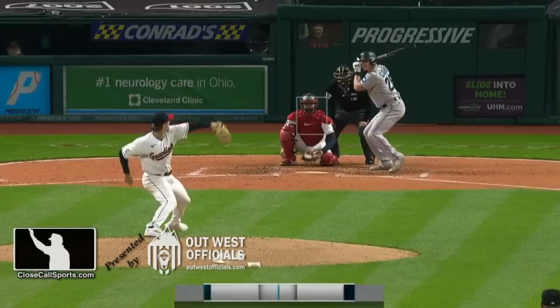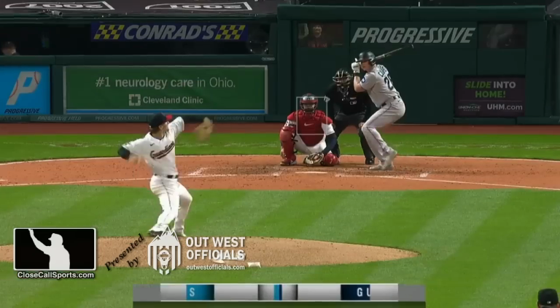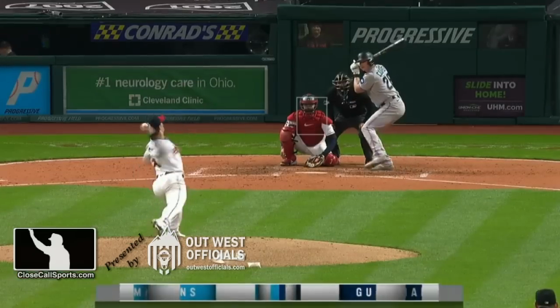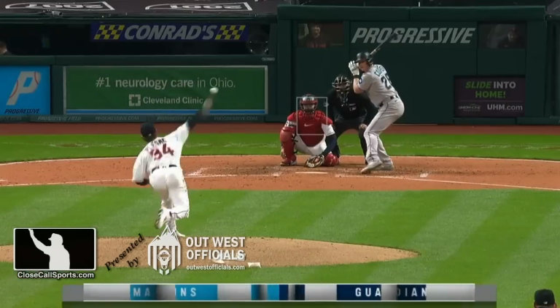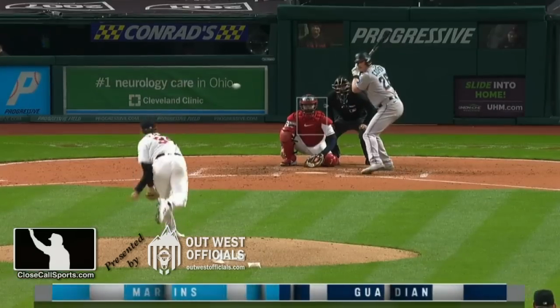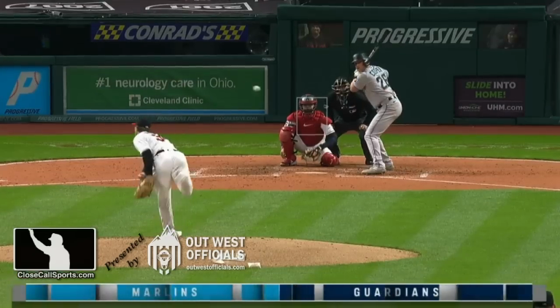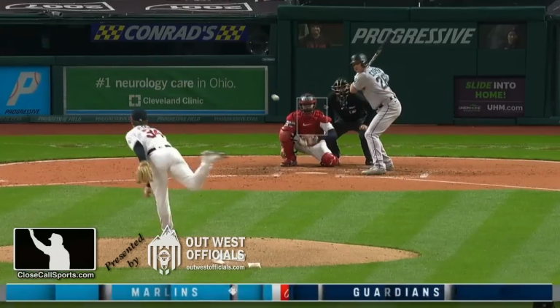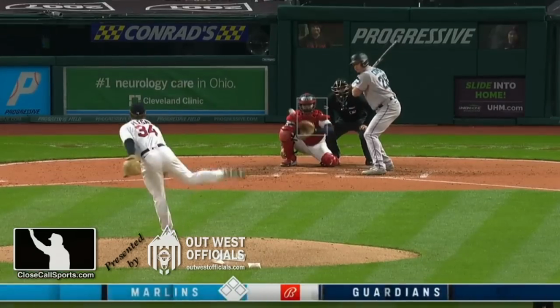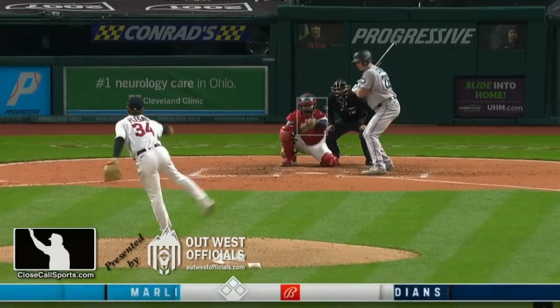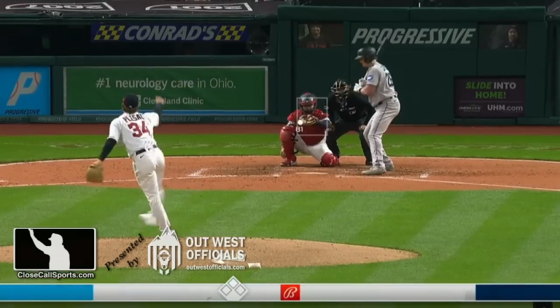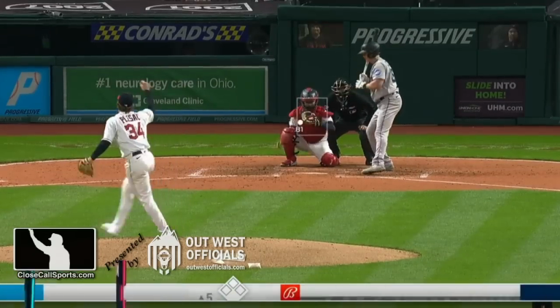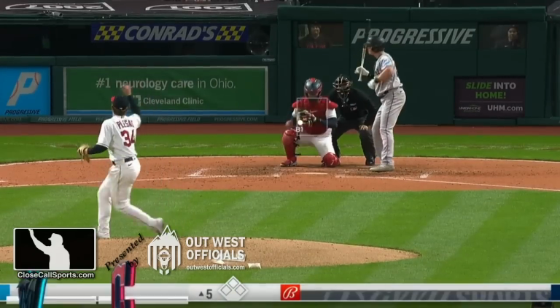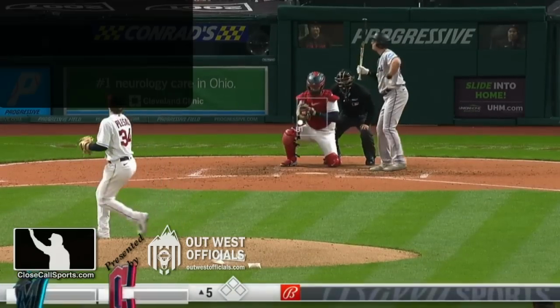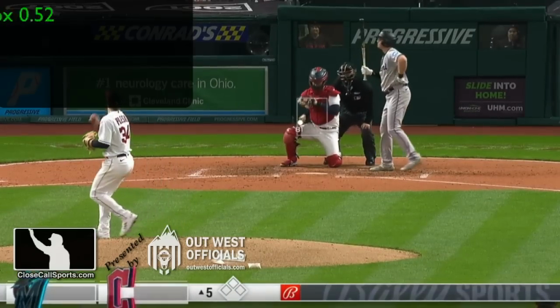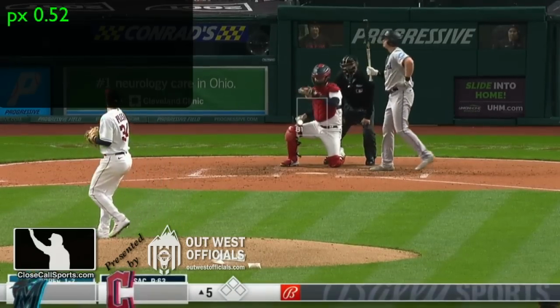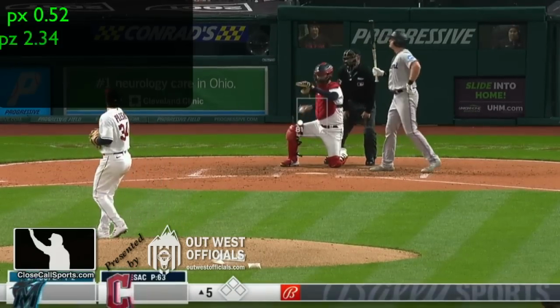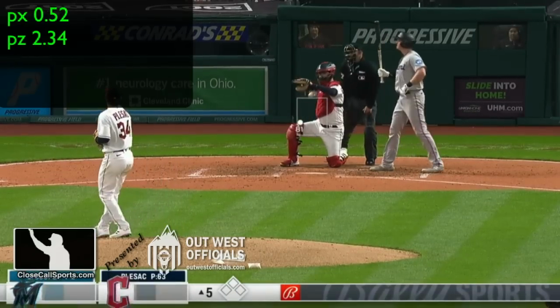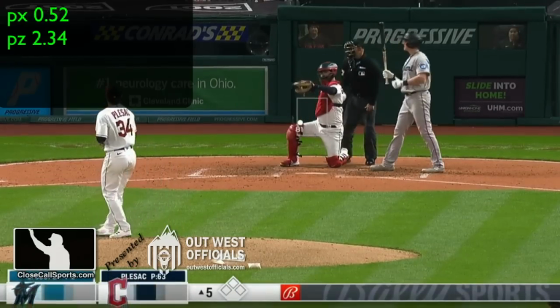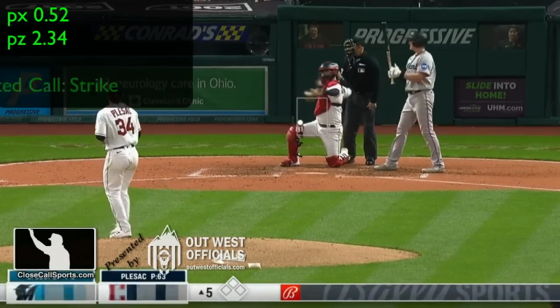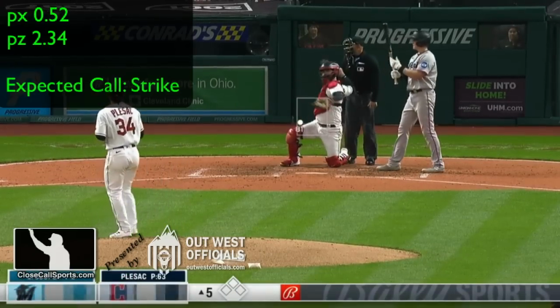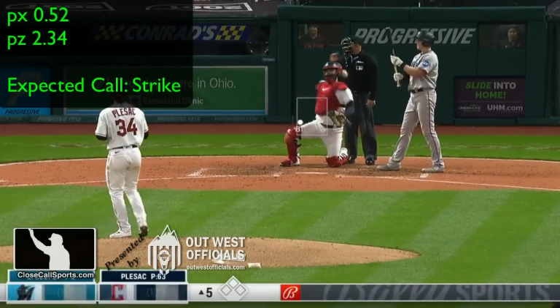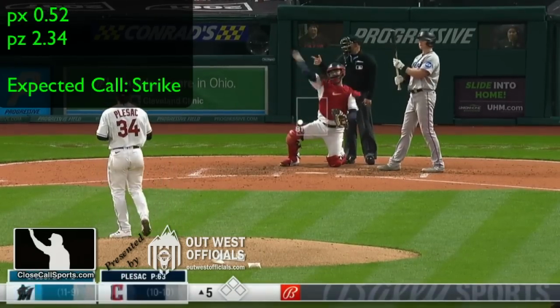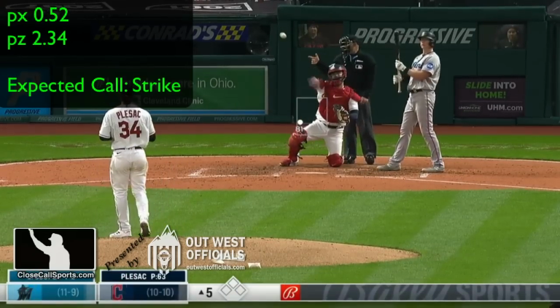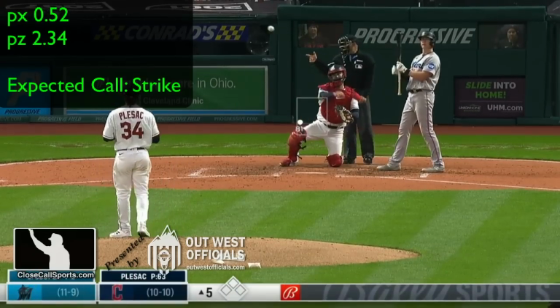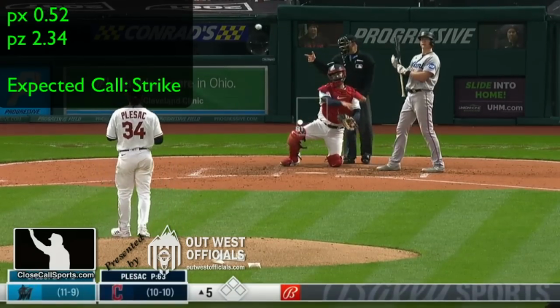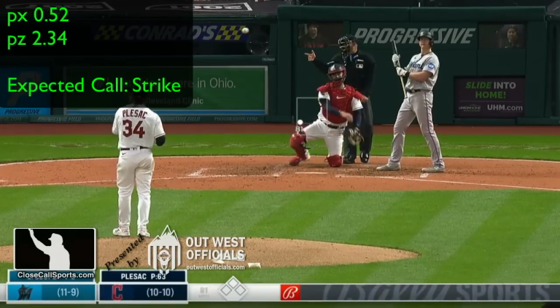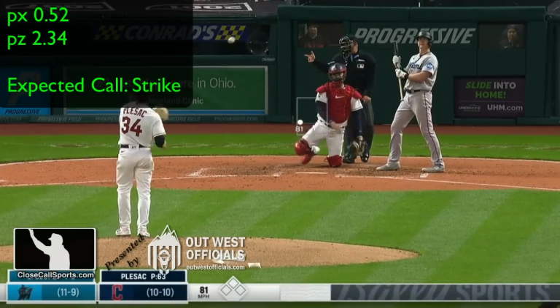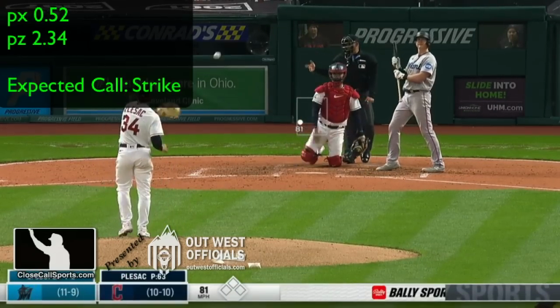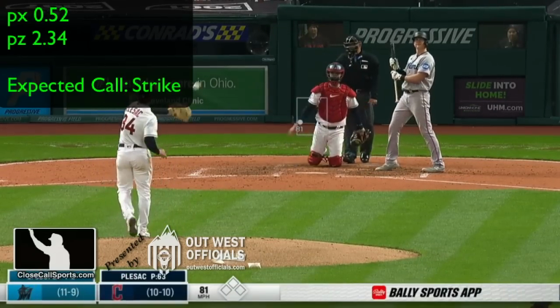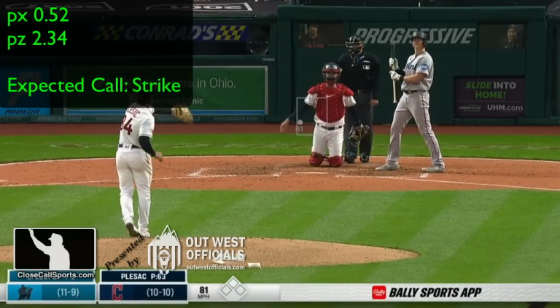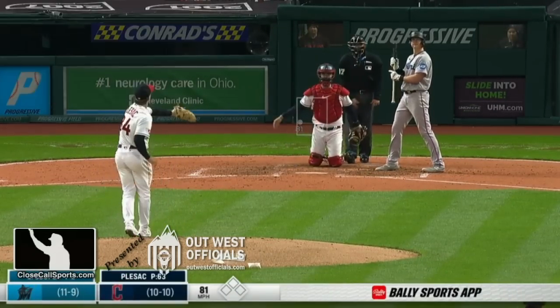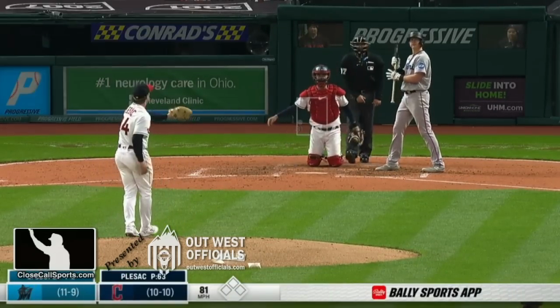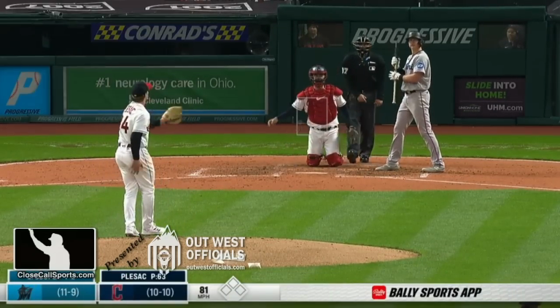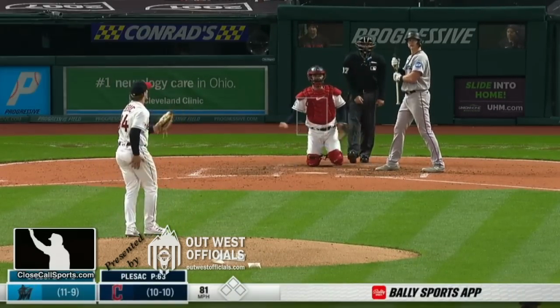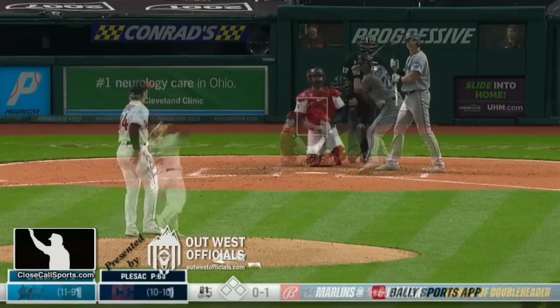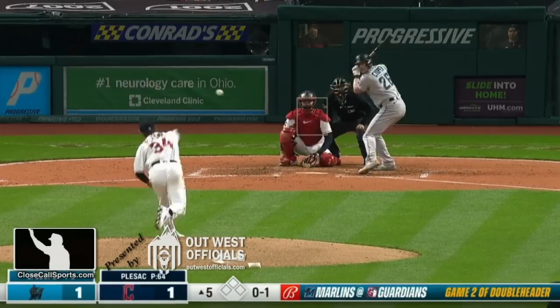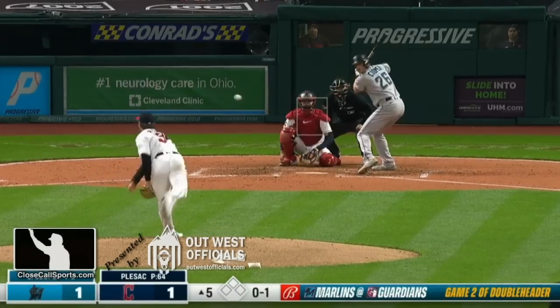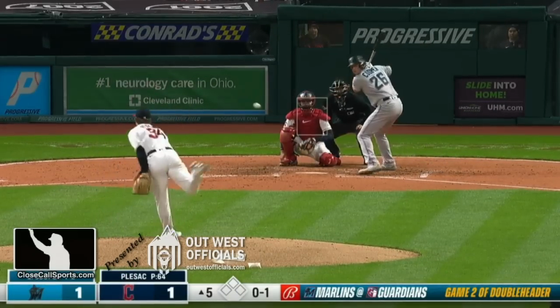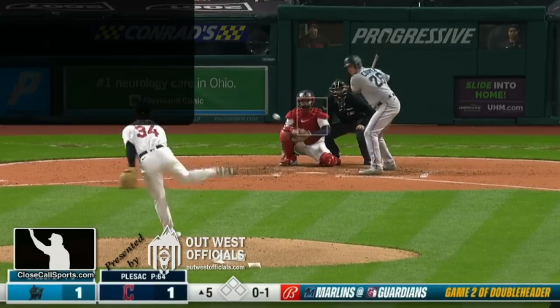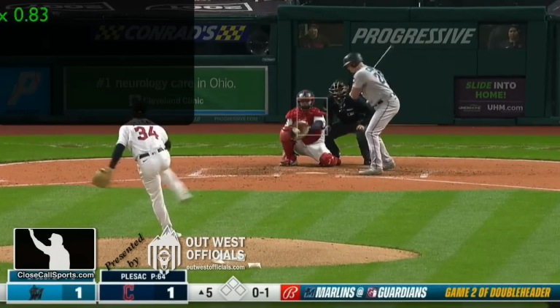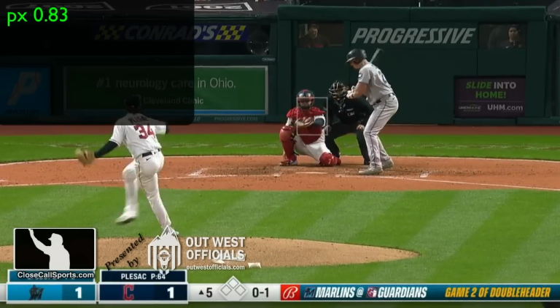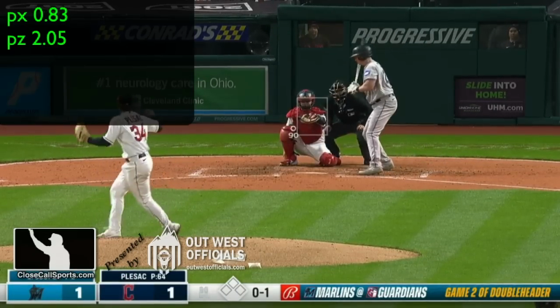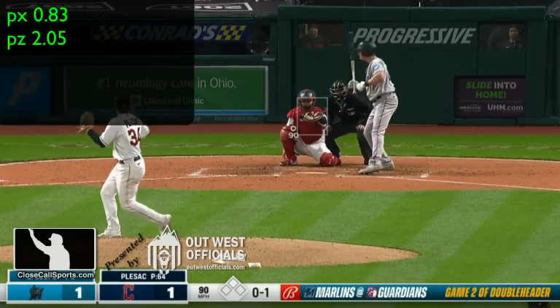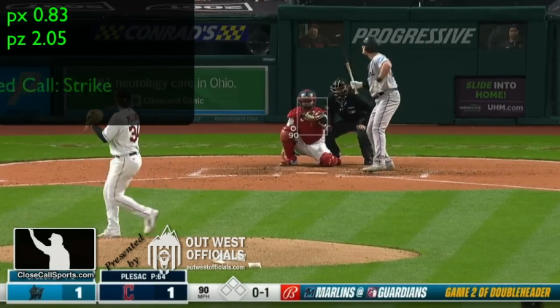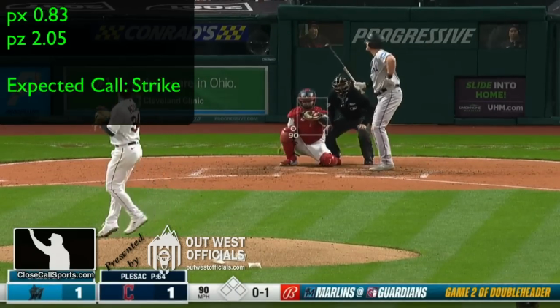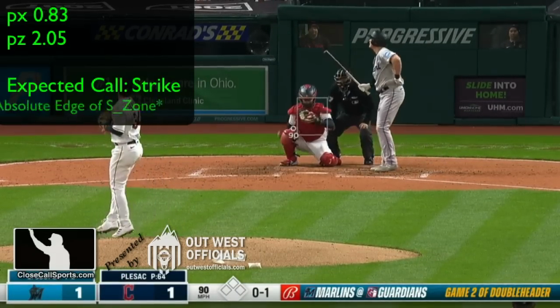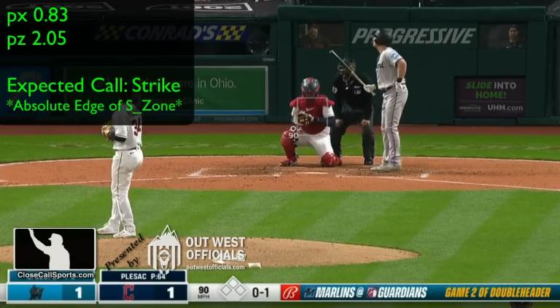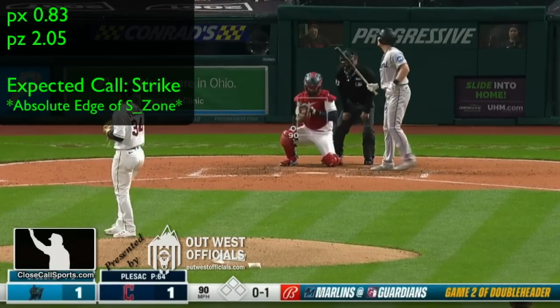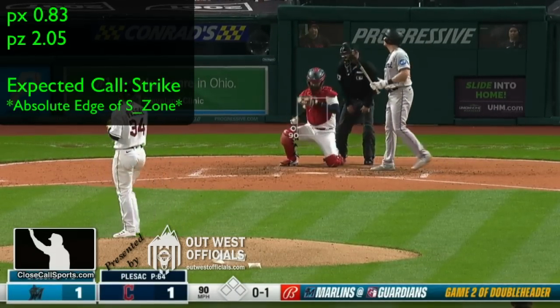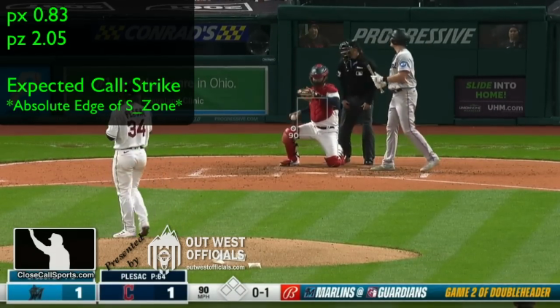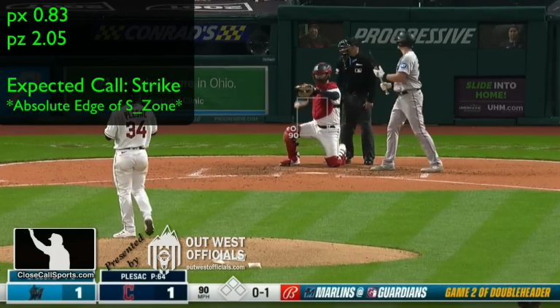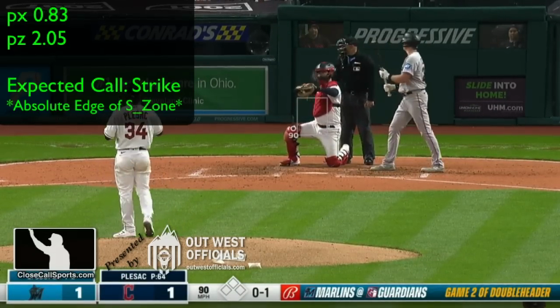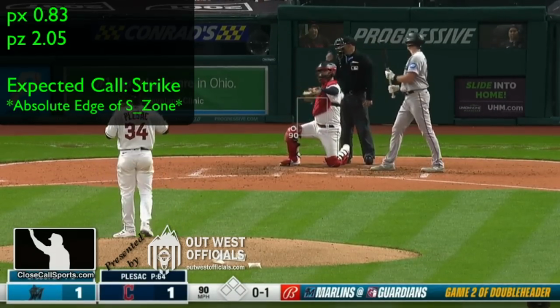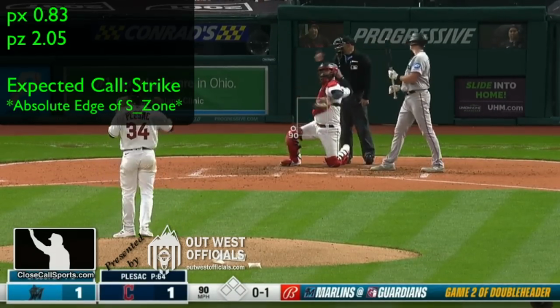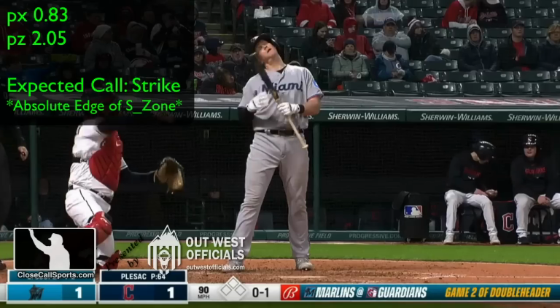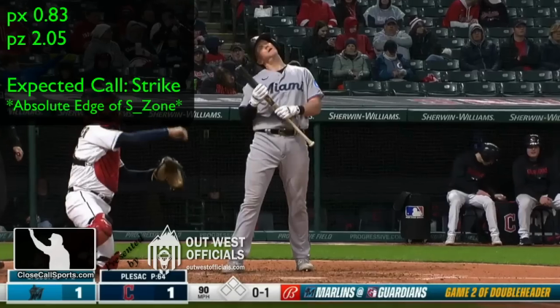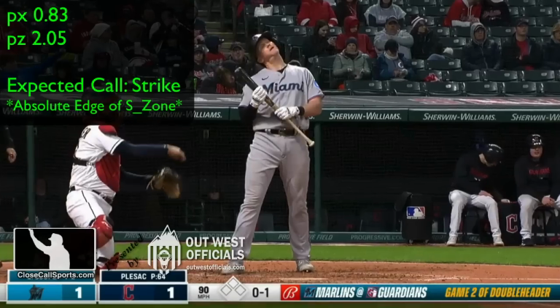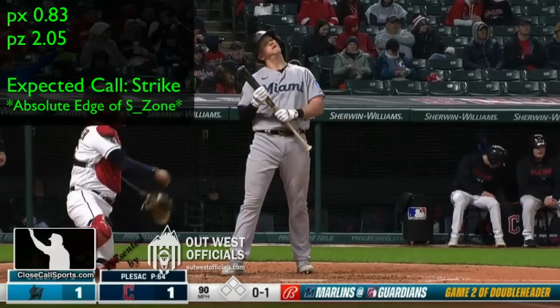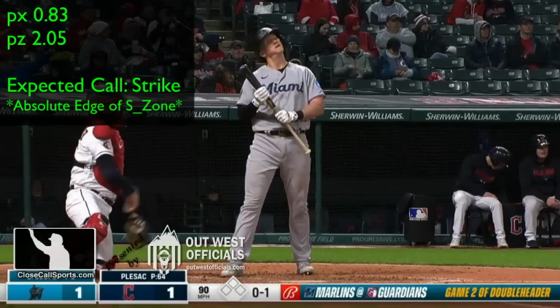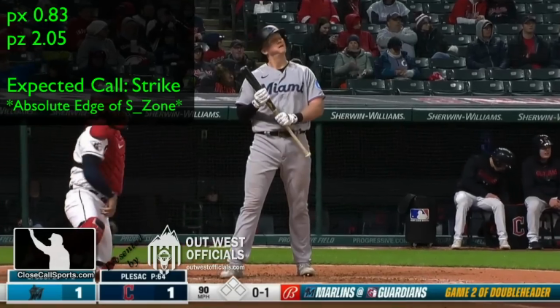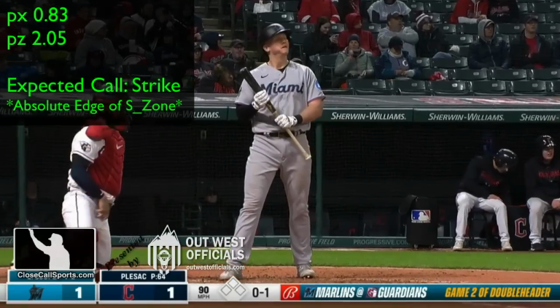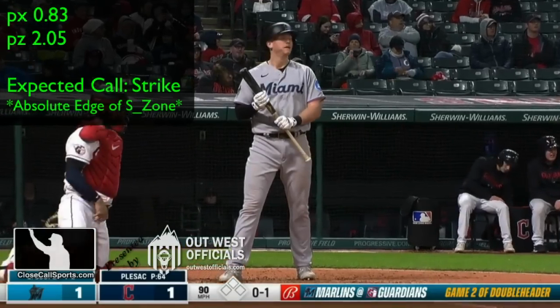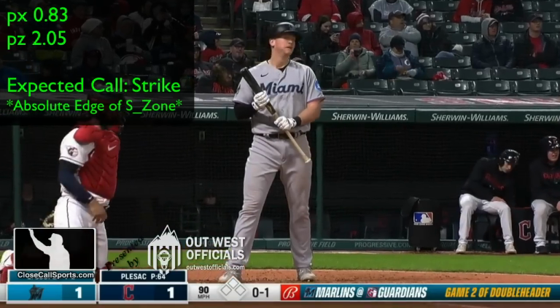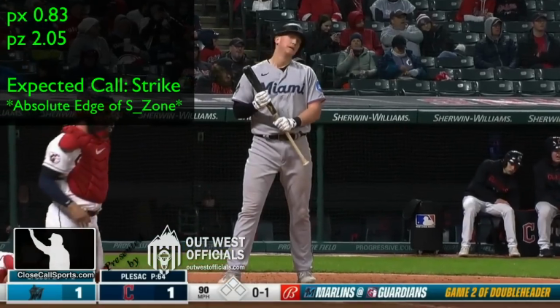Top of the fifth now. Here's the ejection at-bat. Once the game goes fine. Cooper arrives and Solaire against Zach Pleszak.